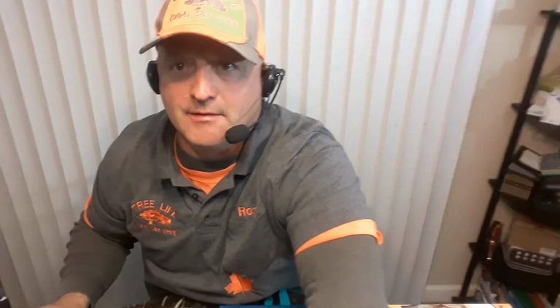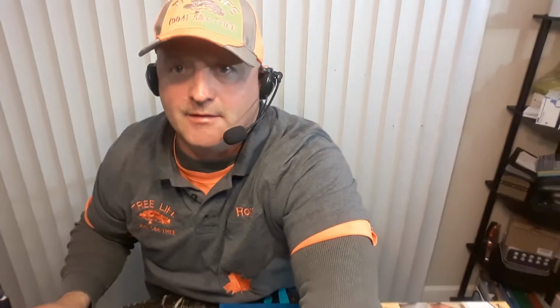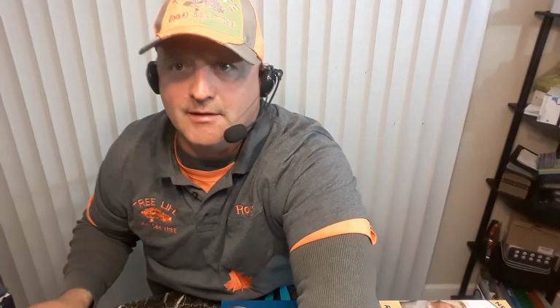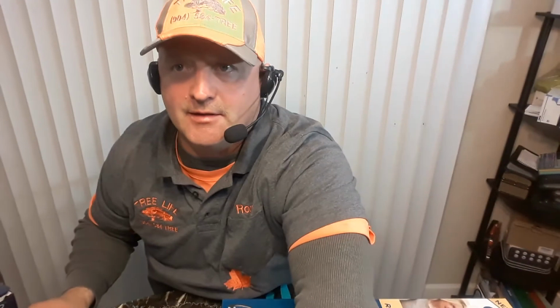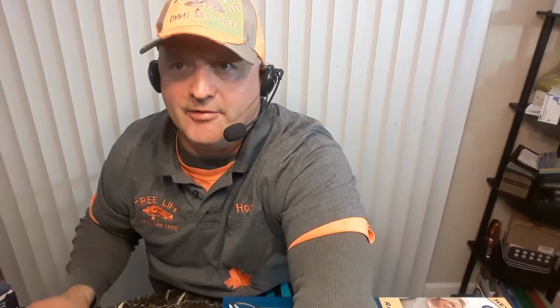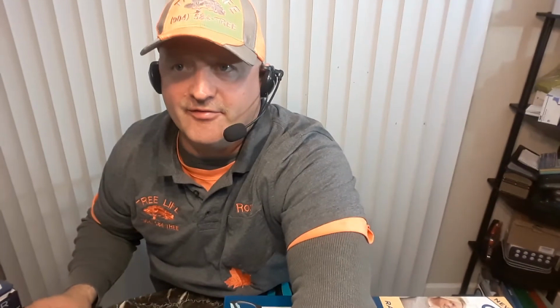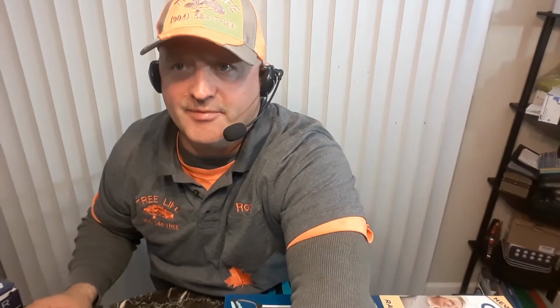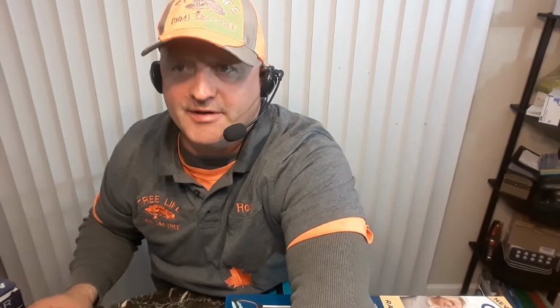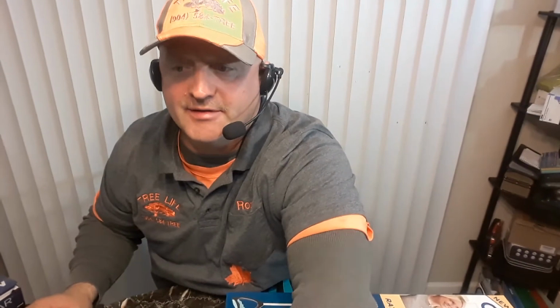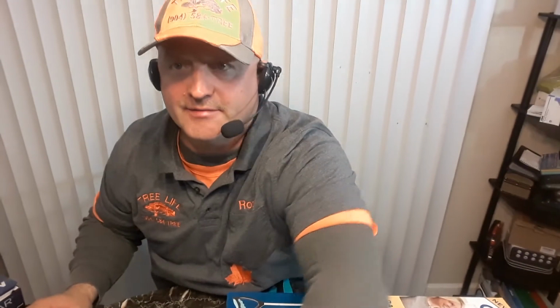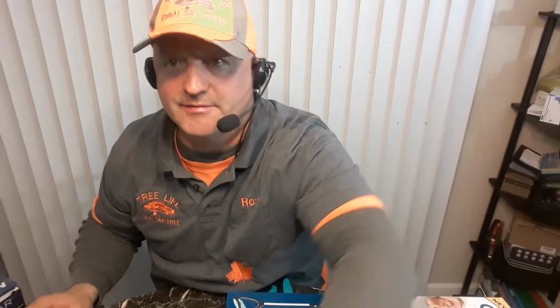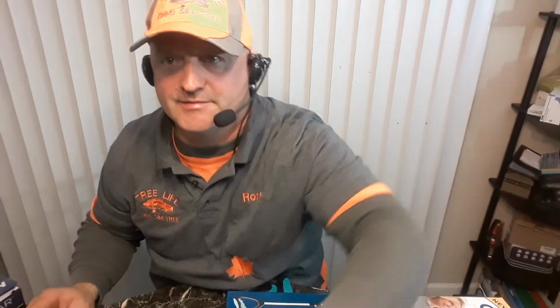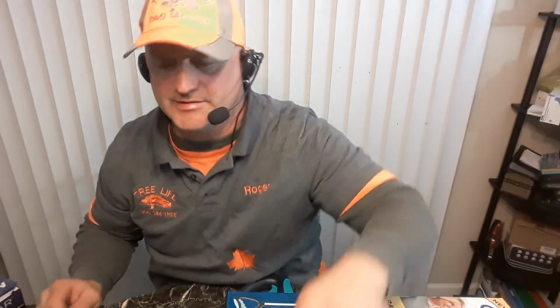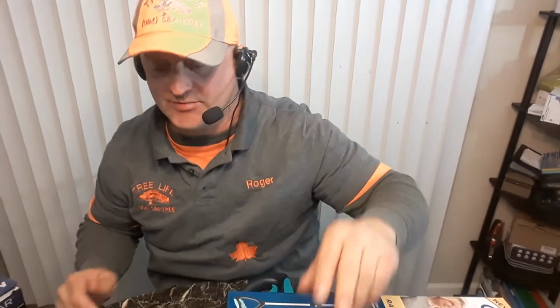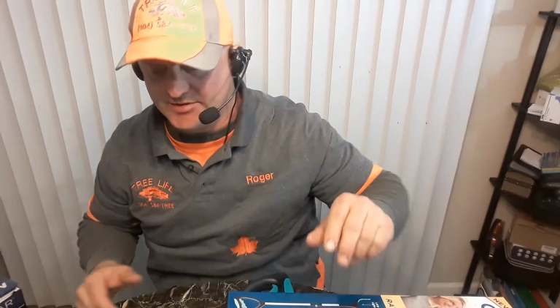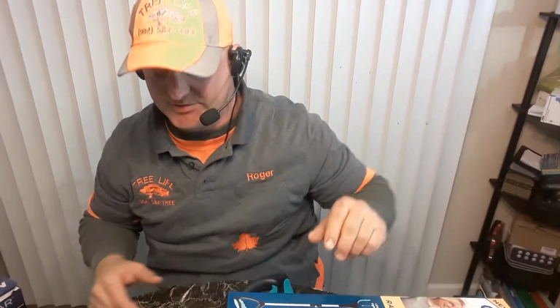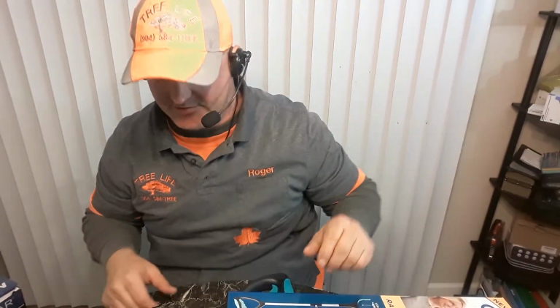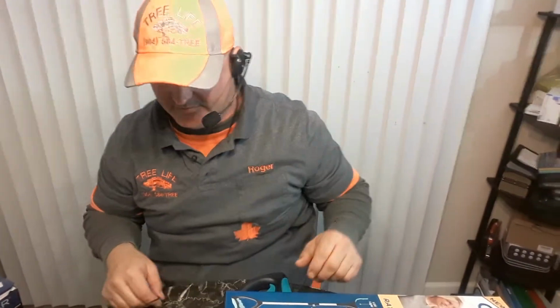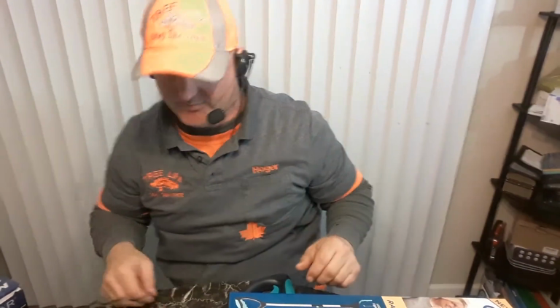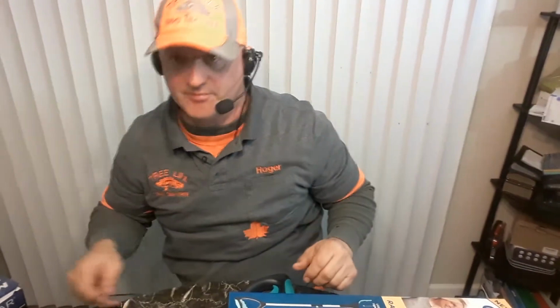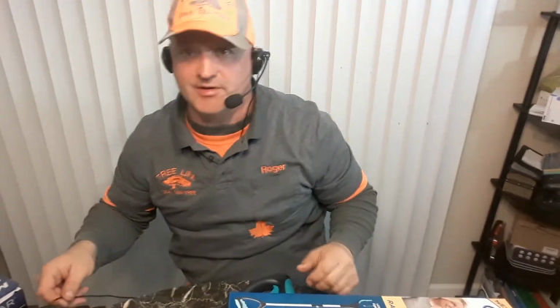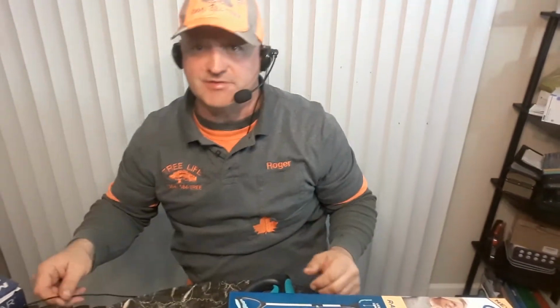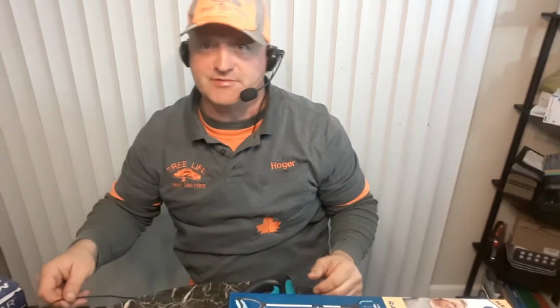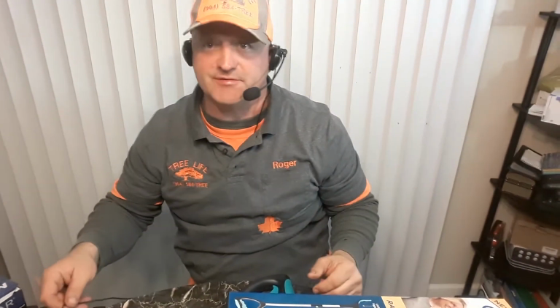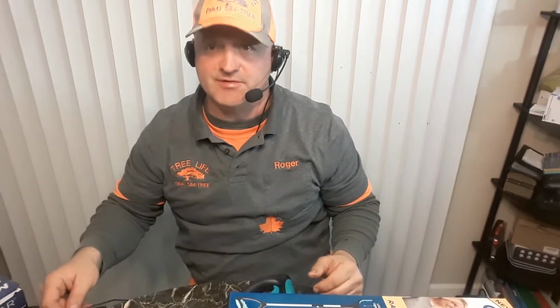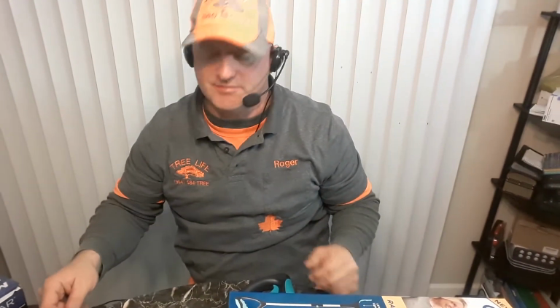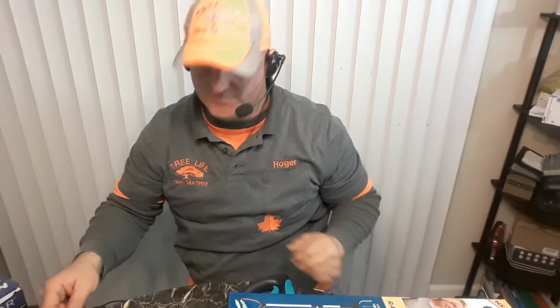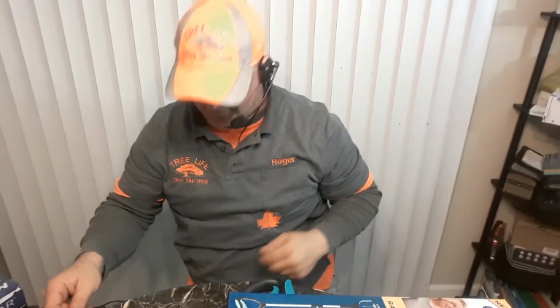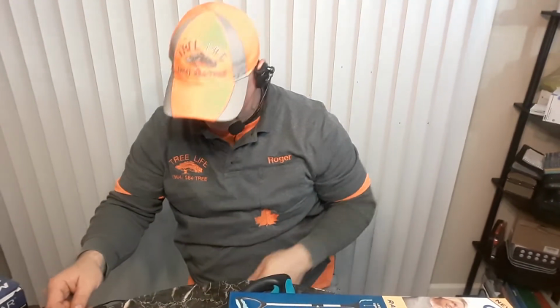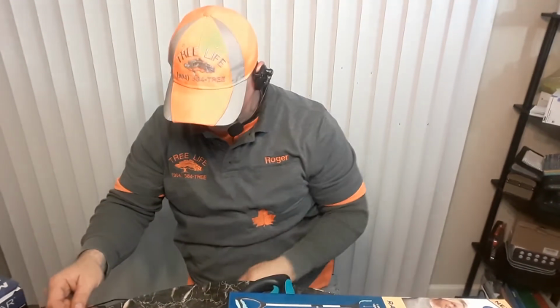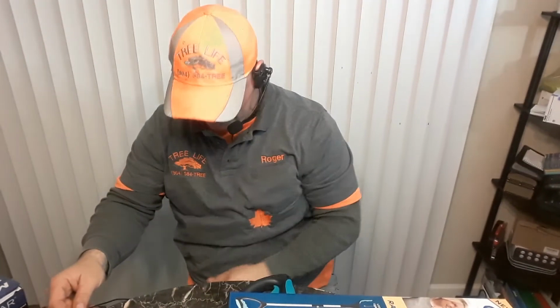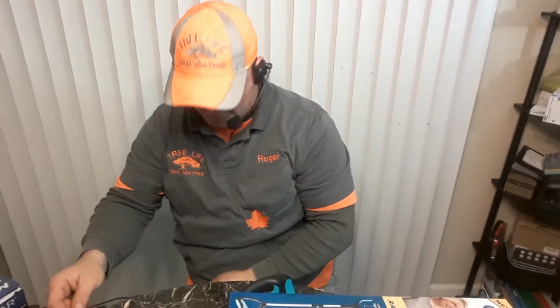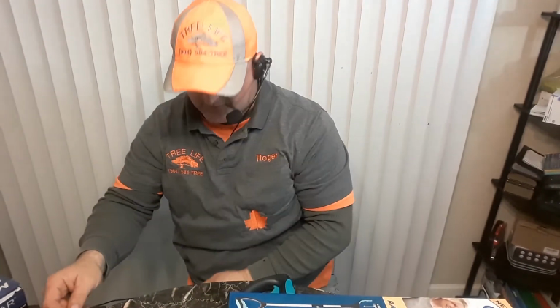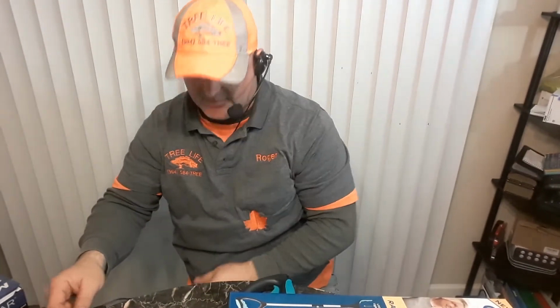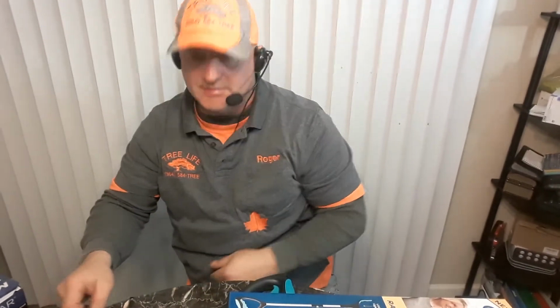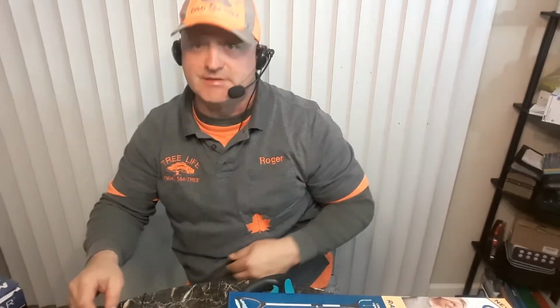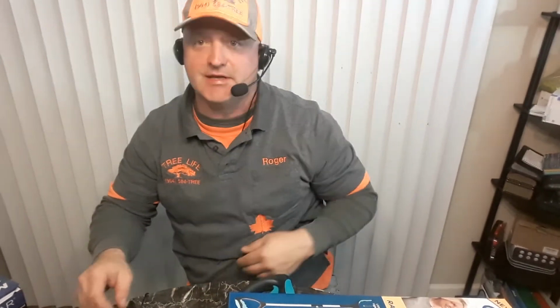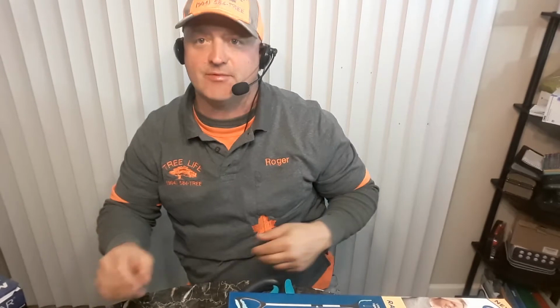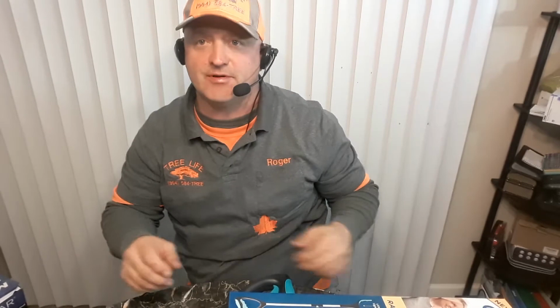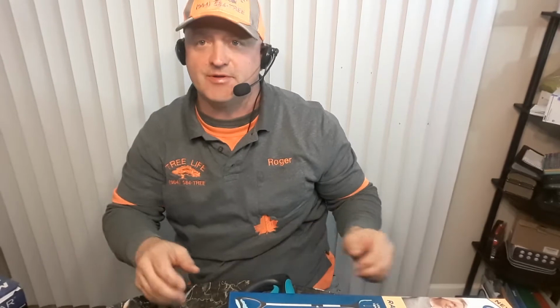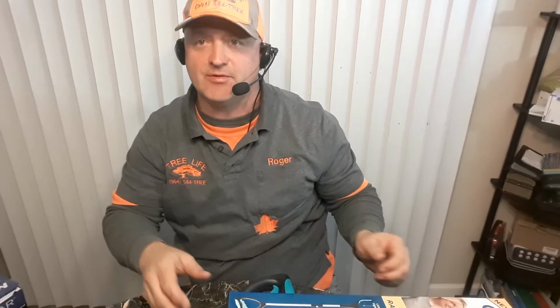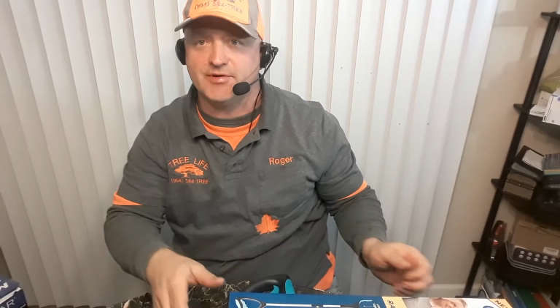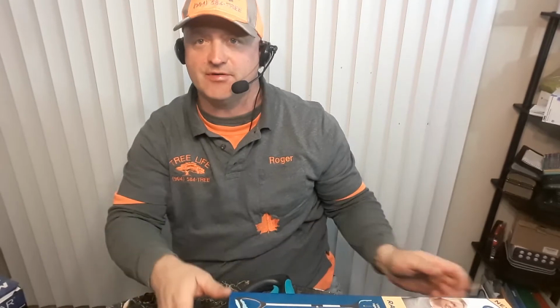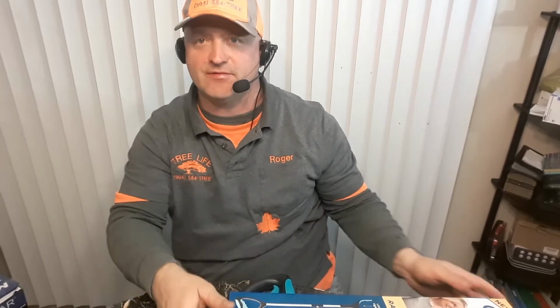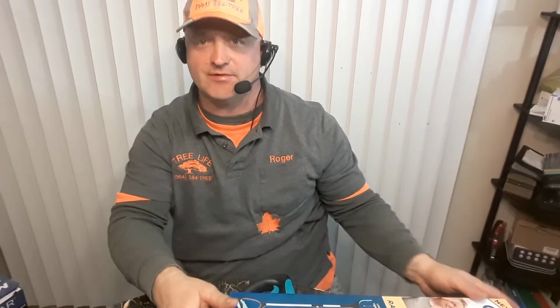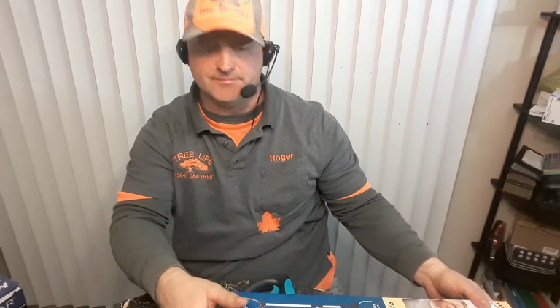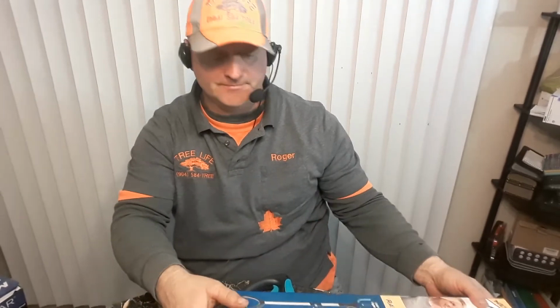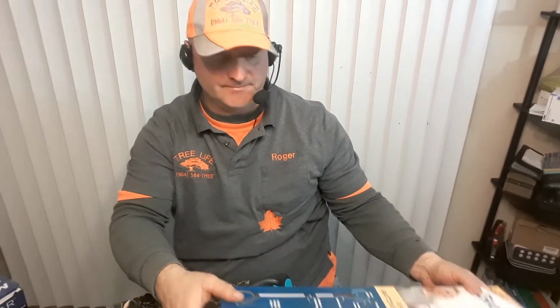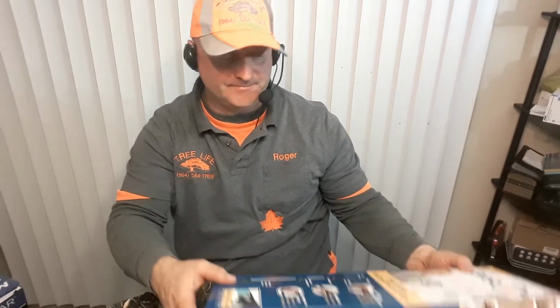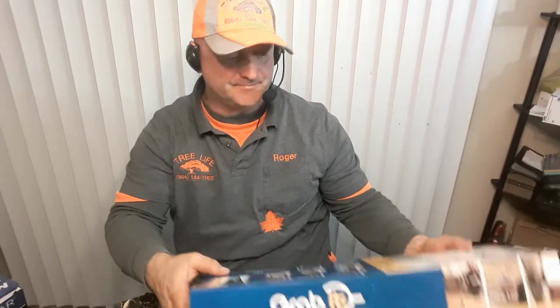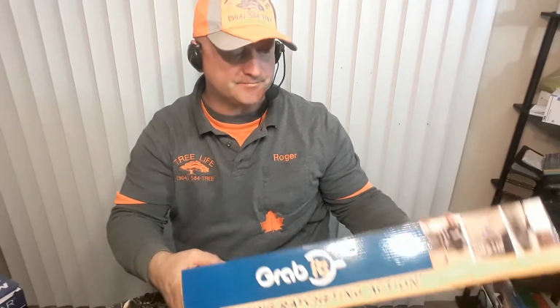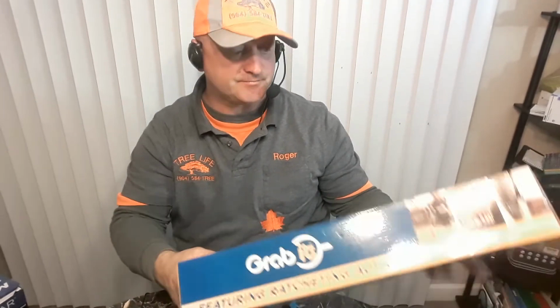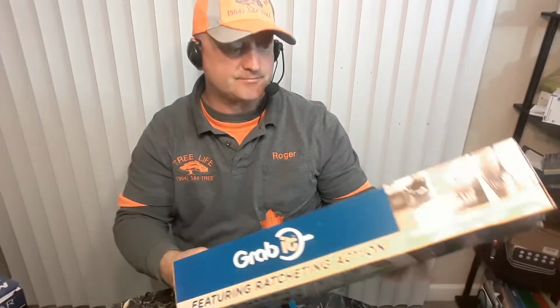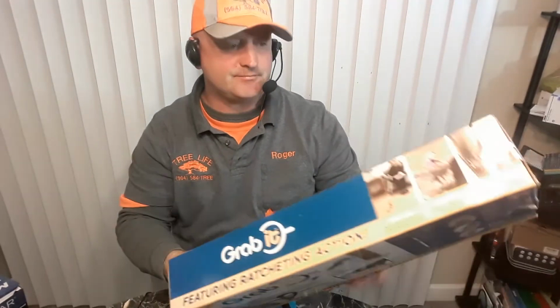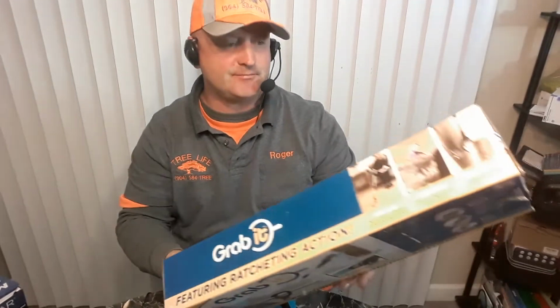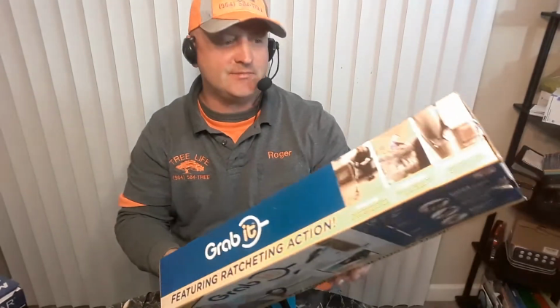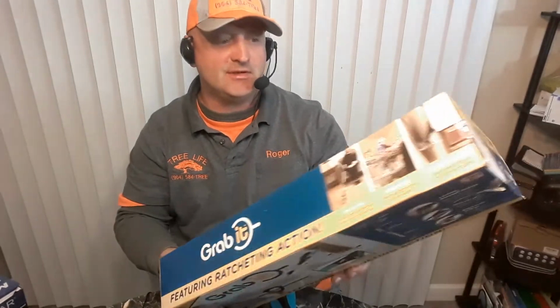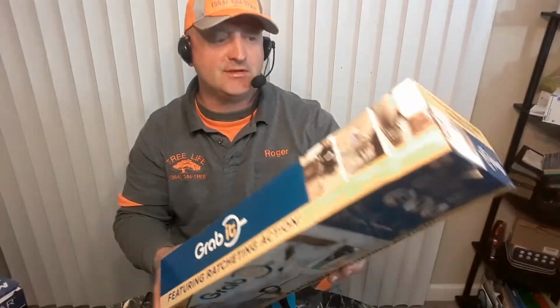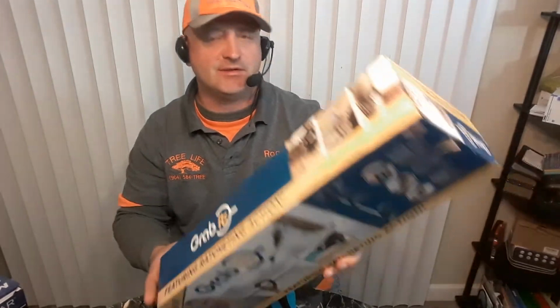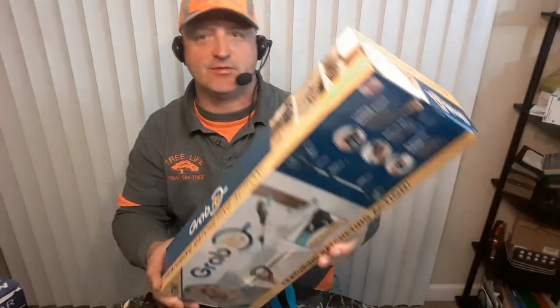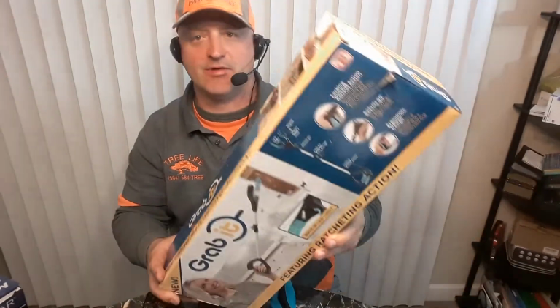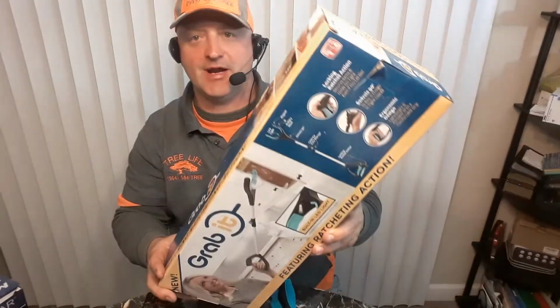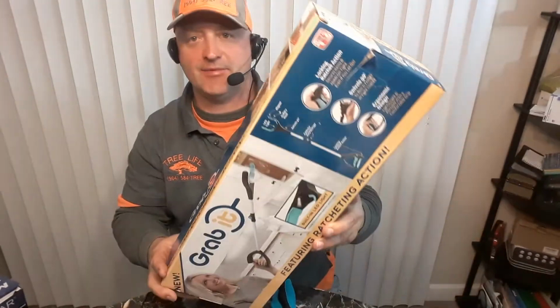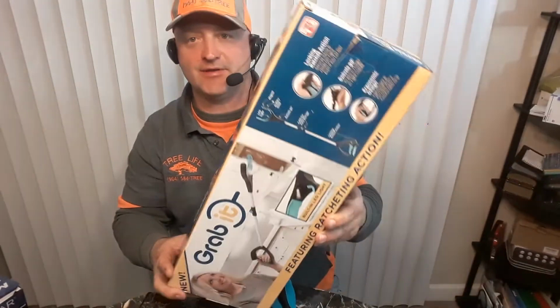Hello everybody, this is Roger with Roger's Reviews. Today we're going to be going over the Grab-It.